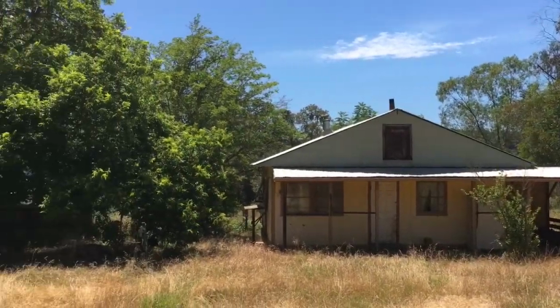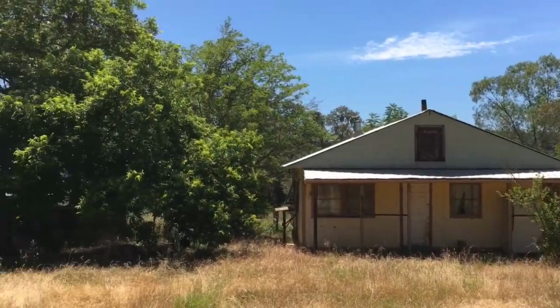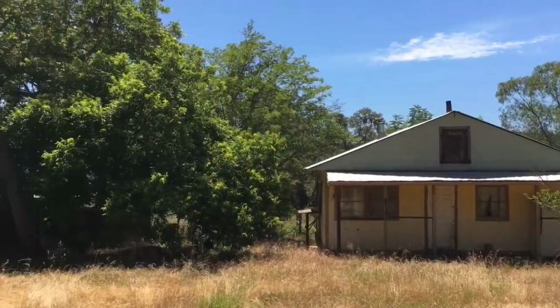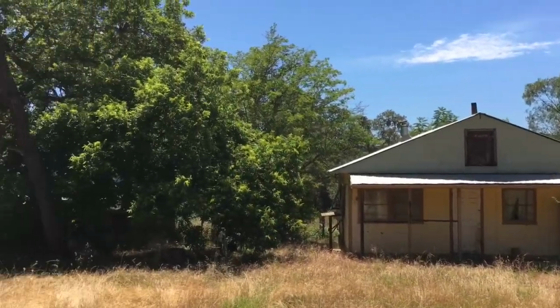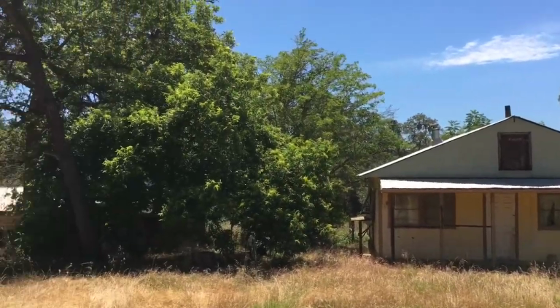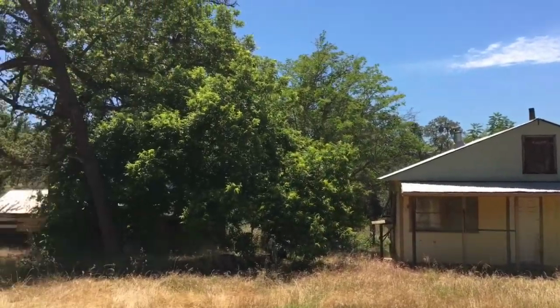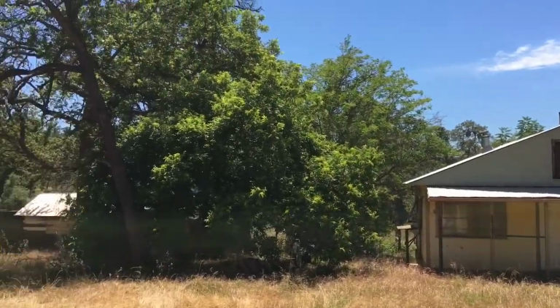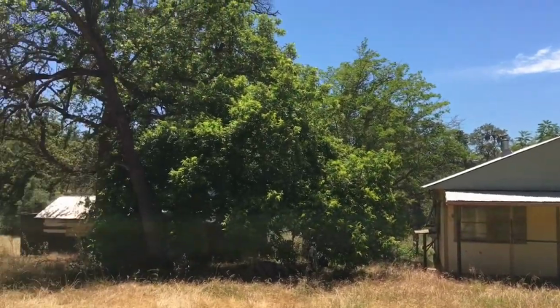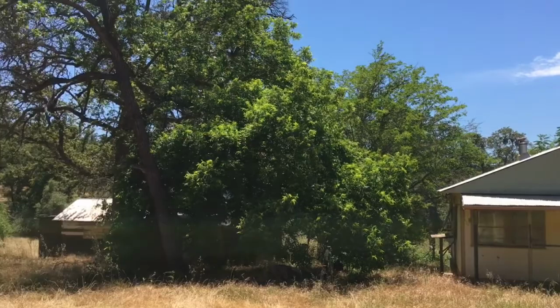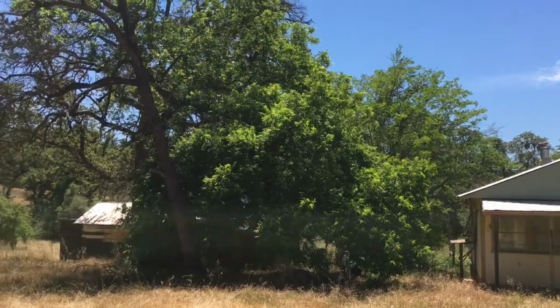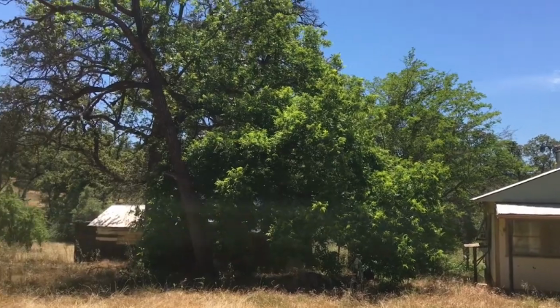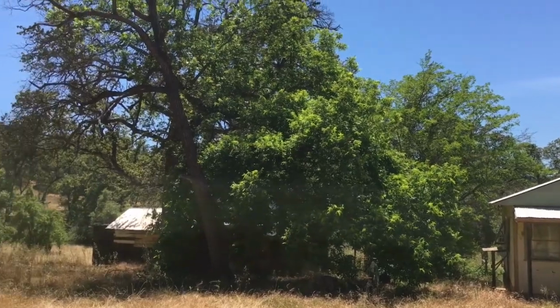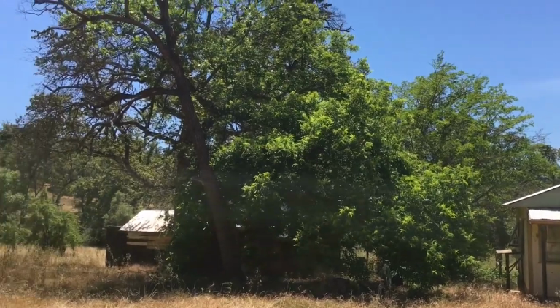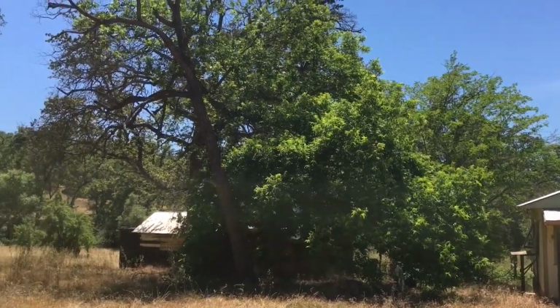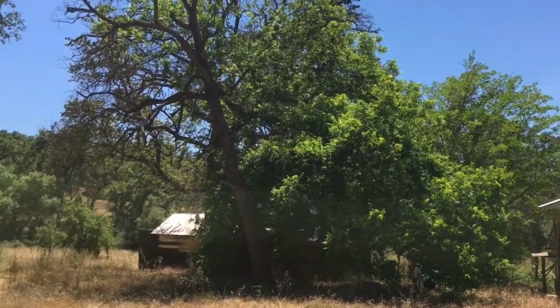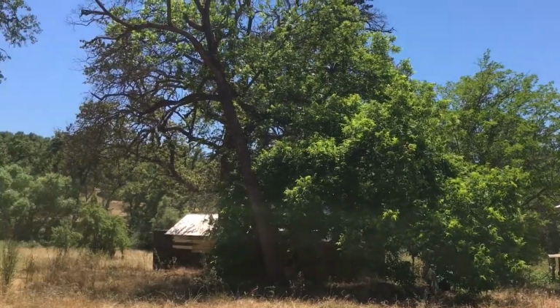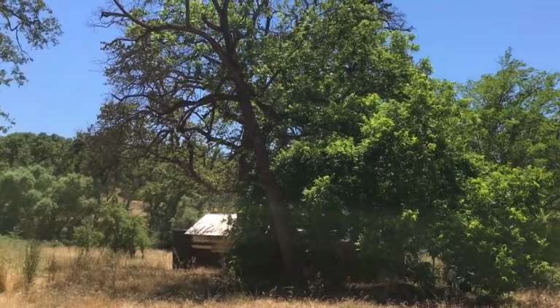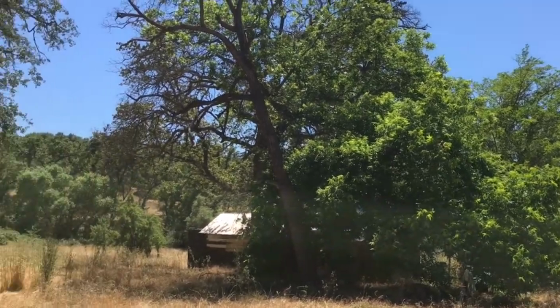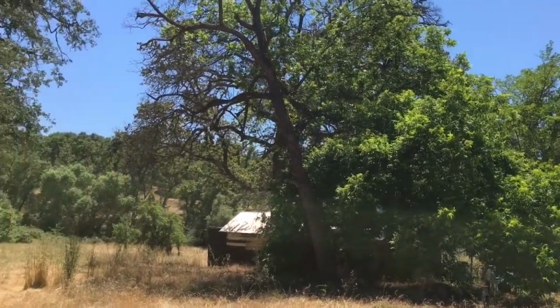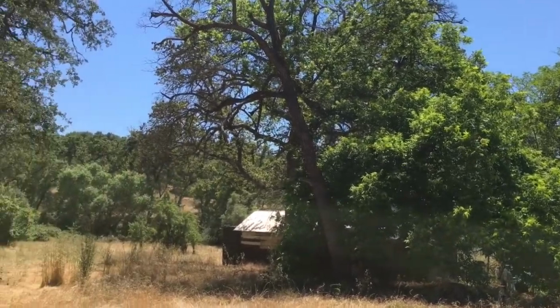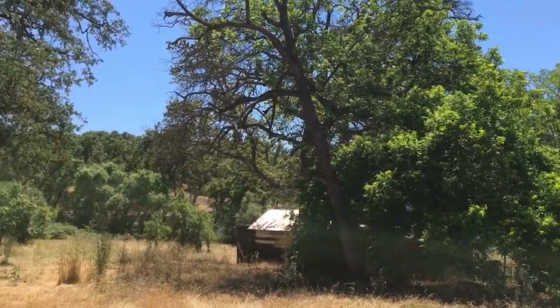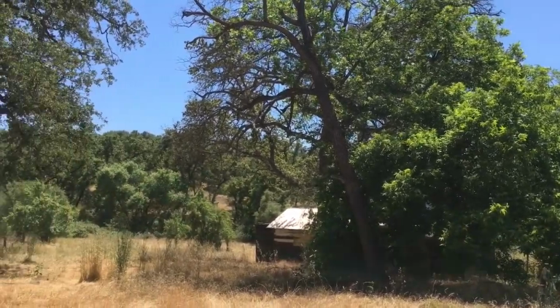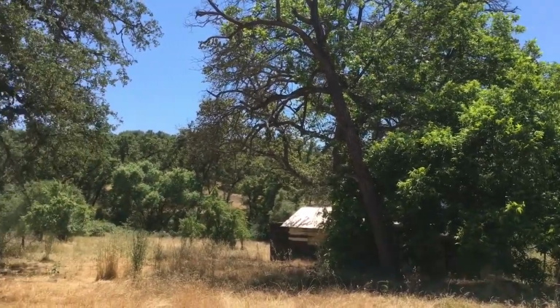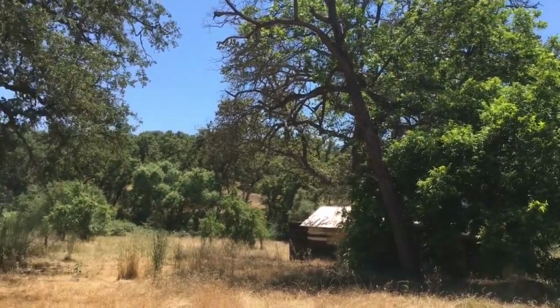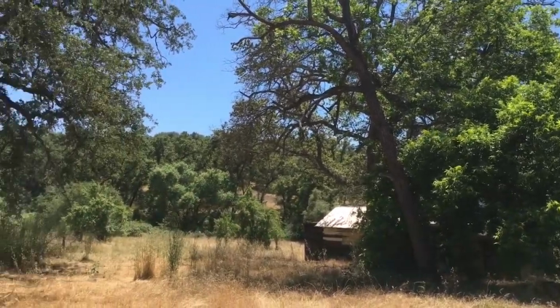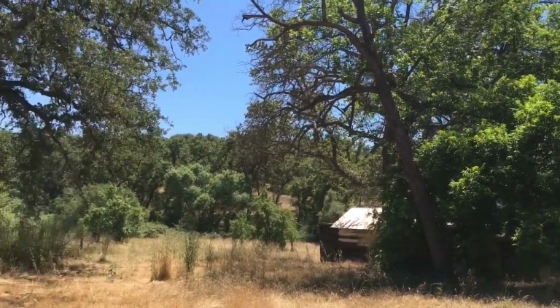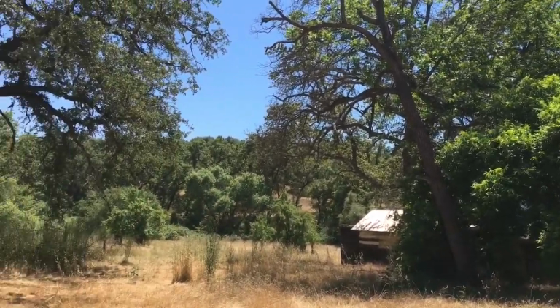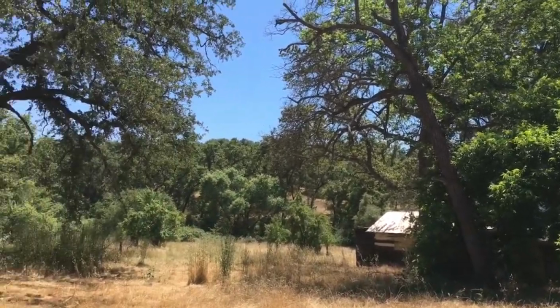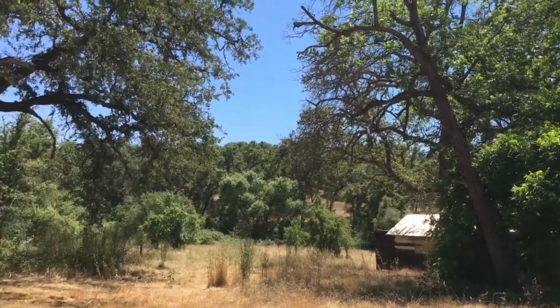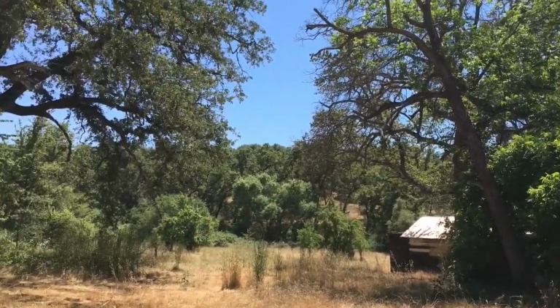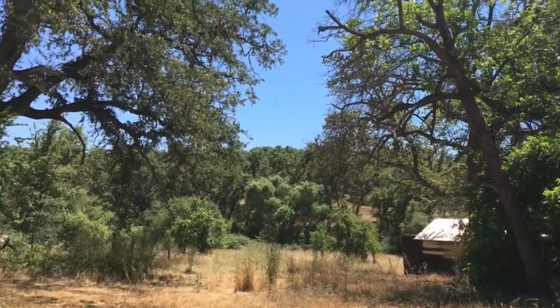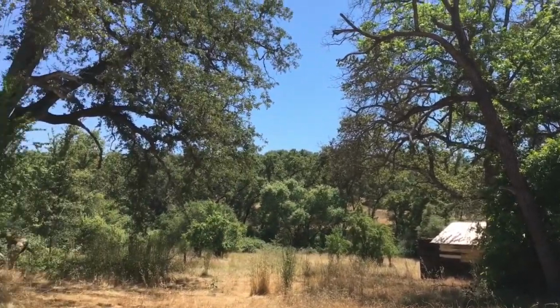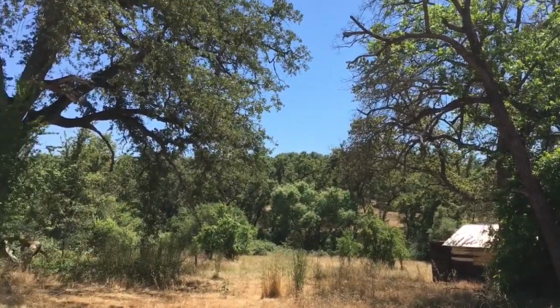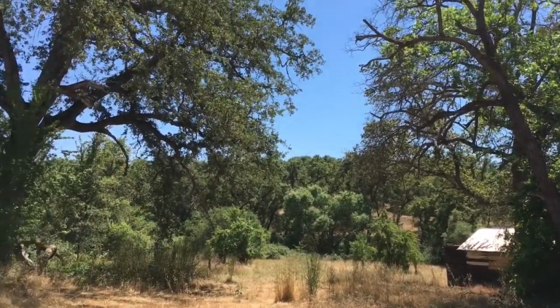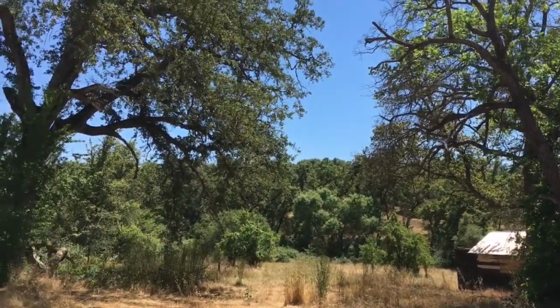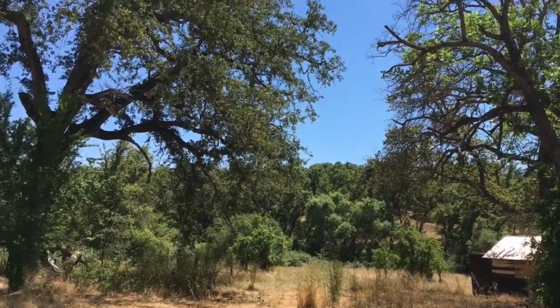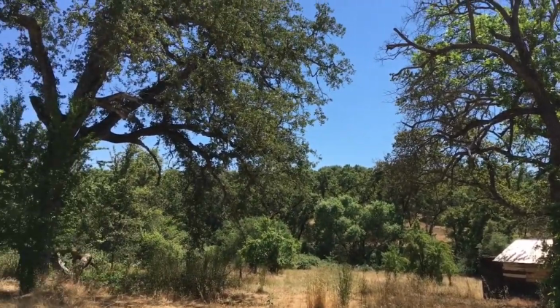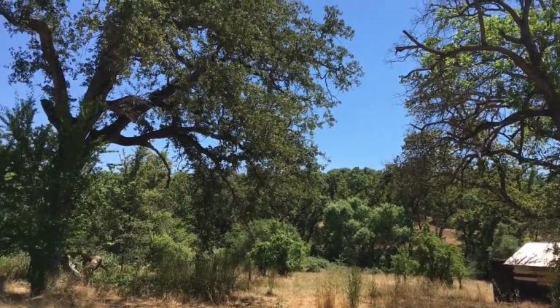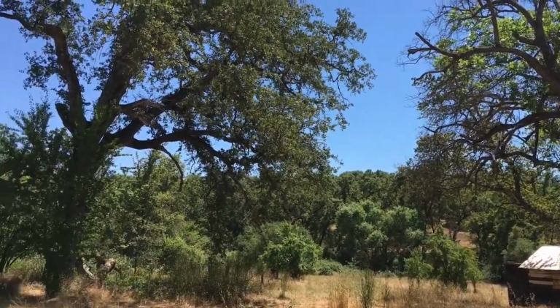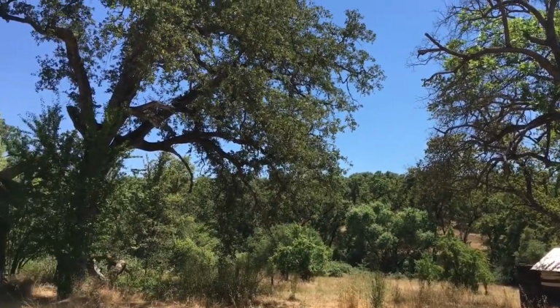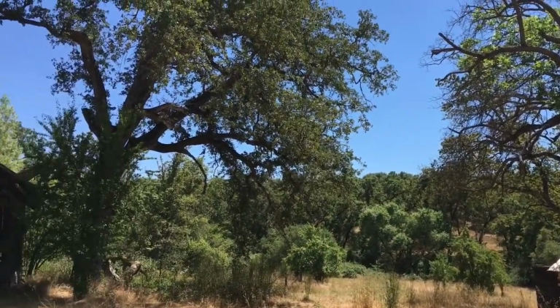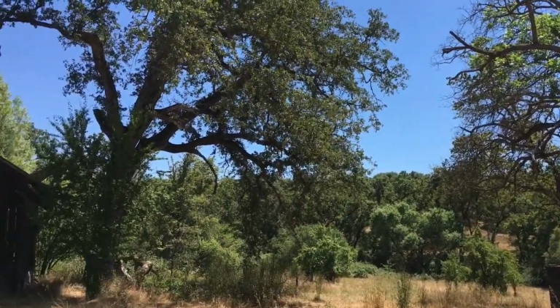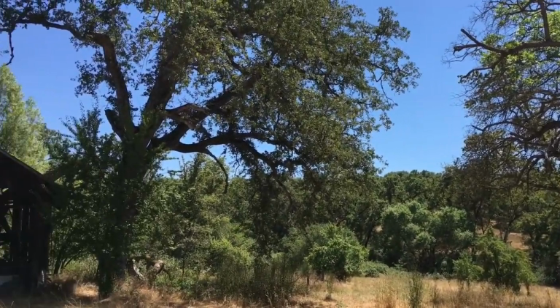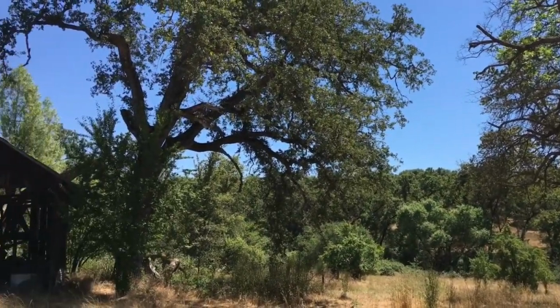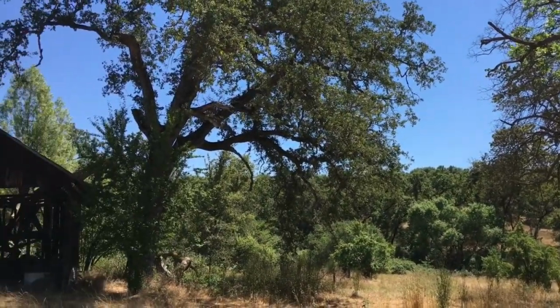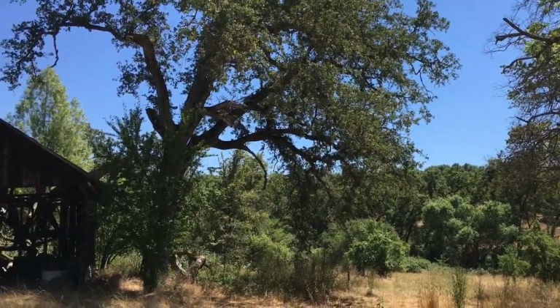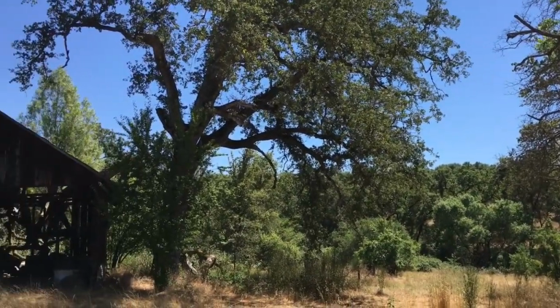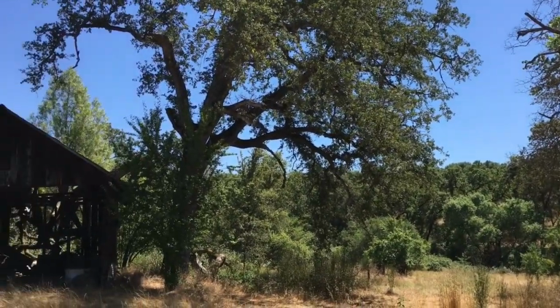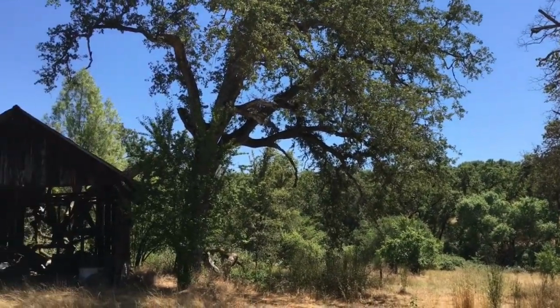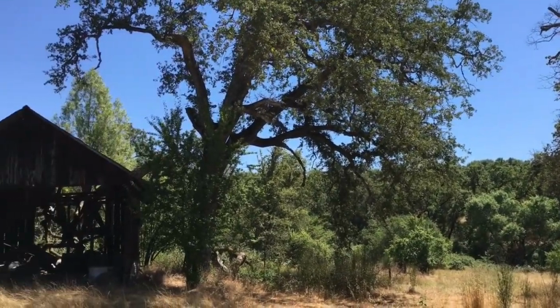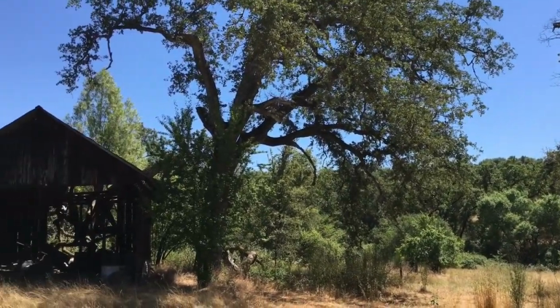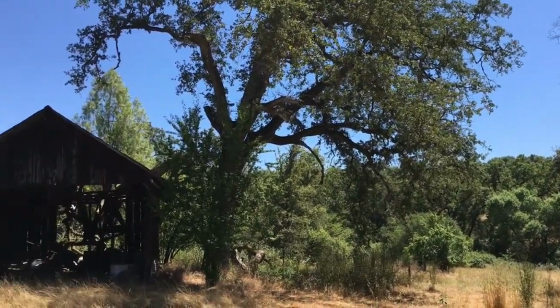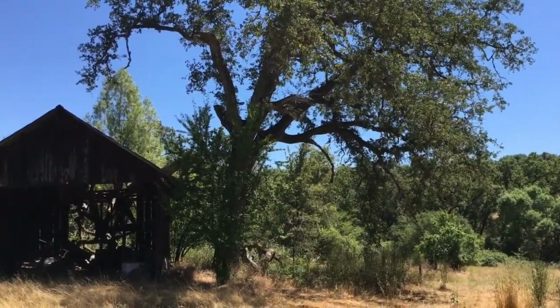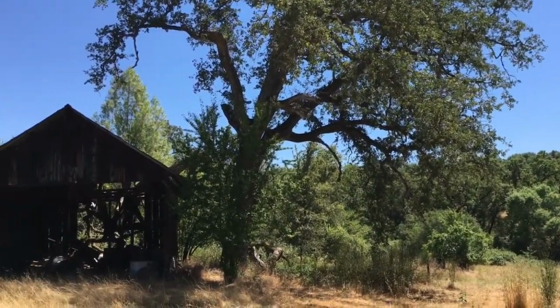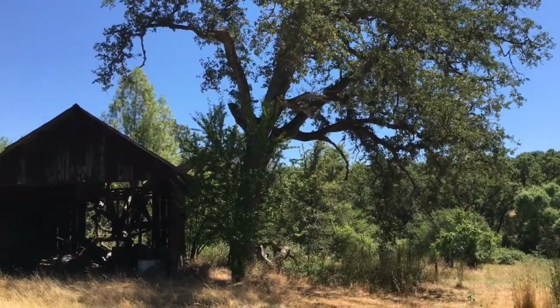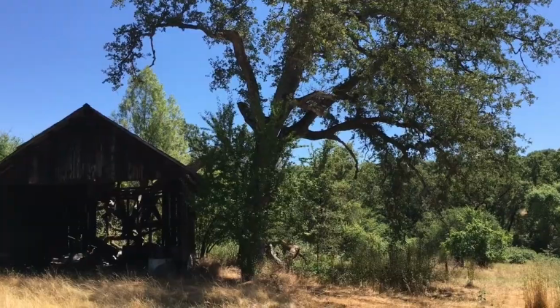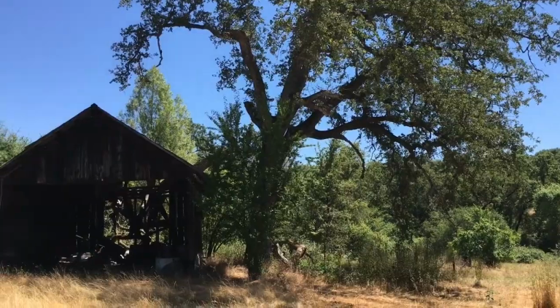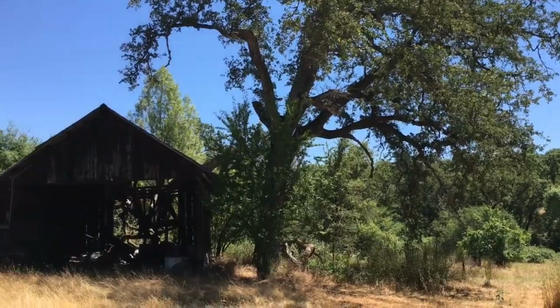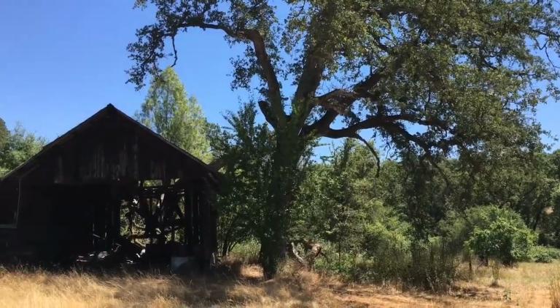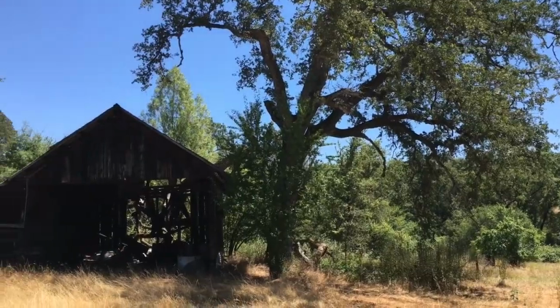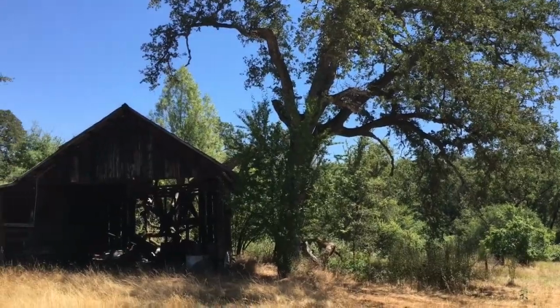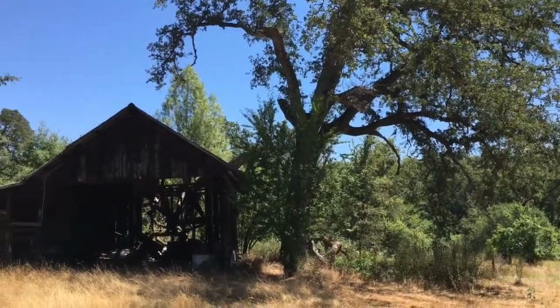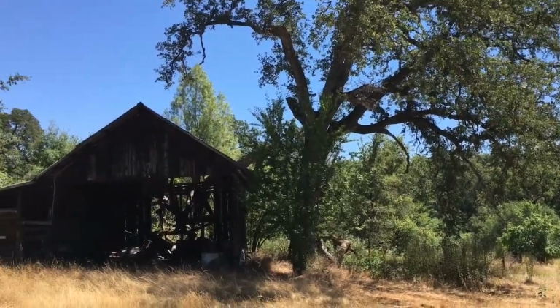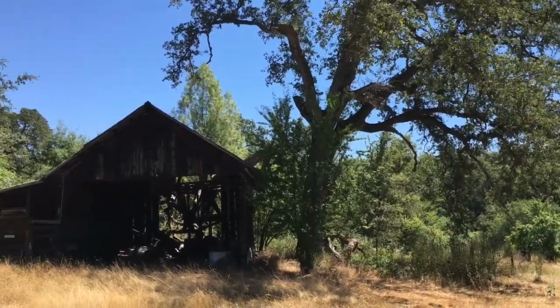There's an old house there that needs a little work, but could be used as a guesthouse. There's also an old barn here.